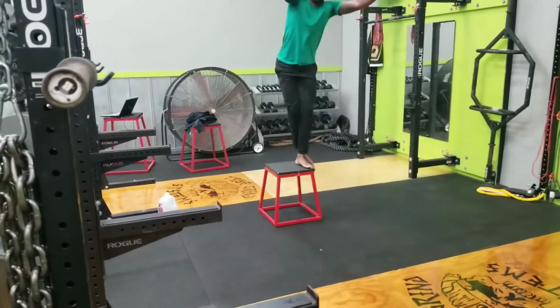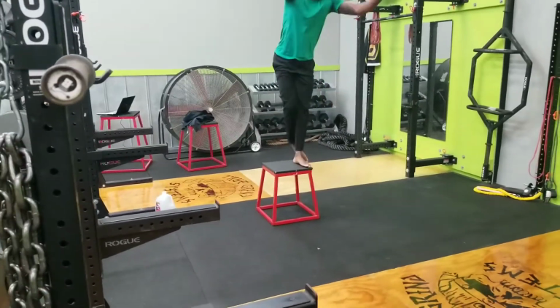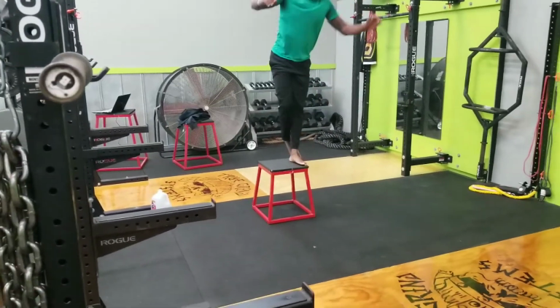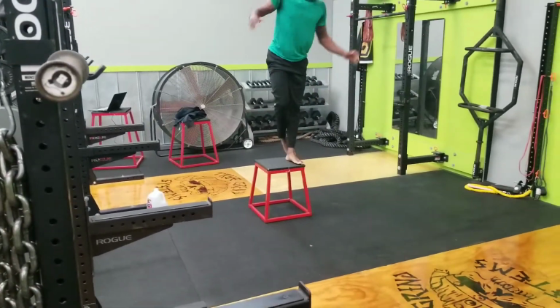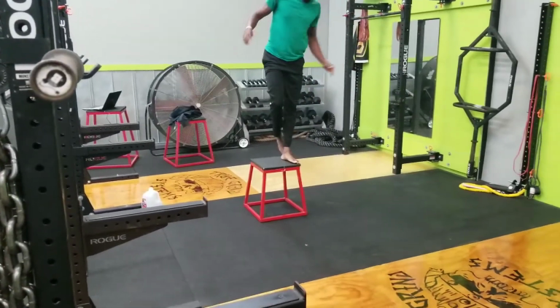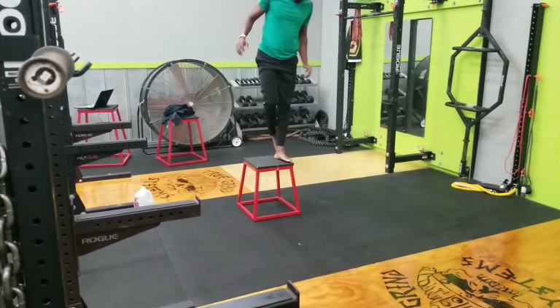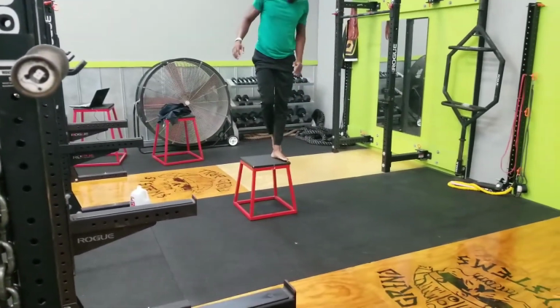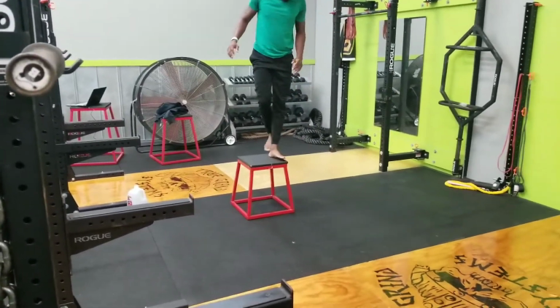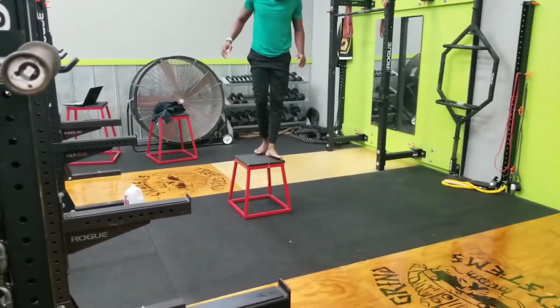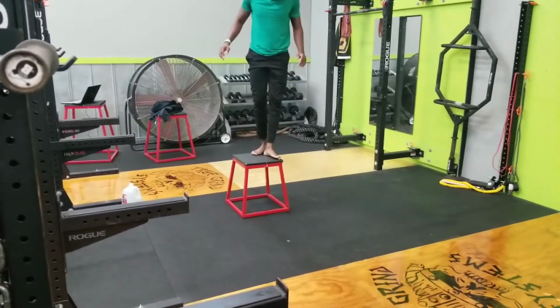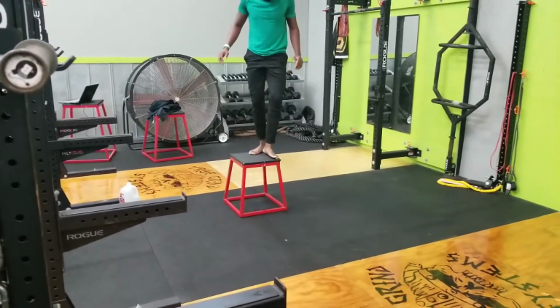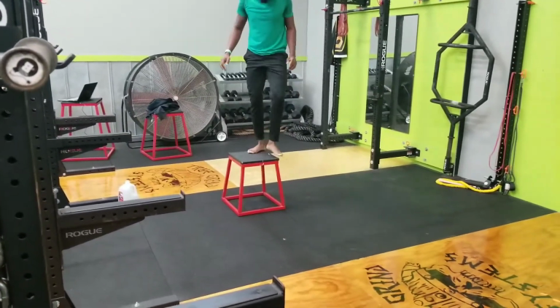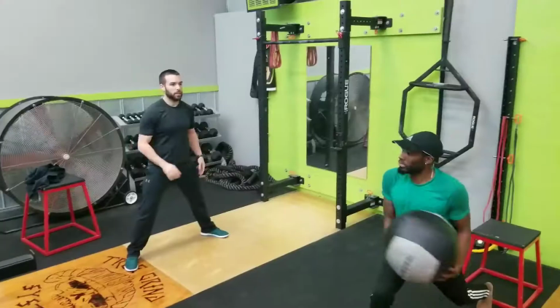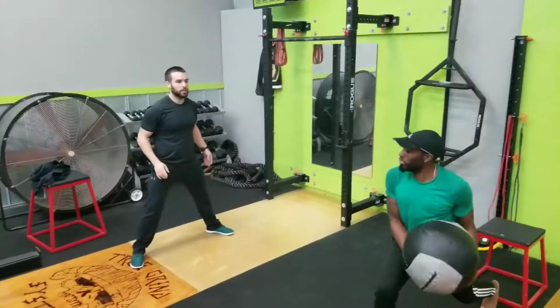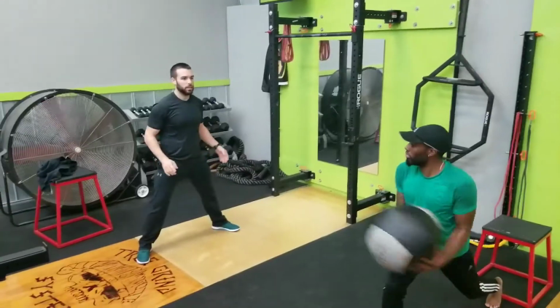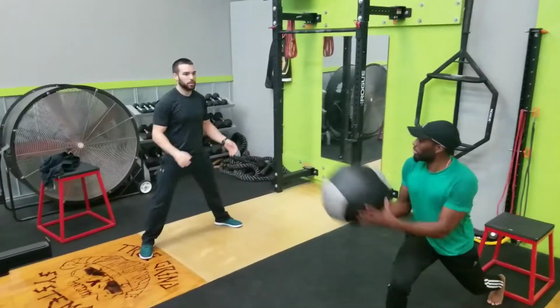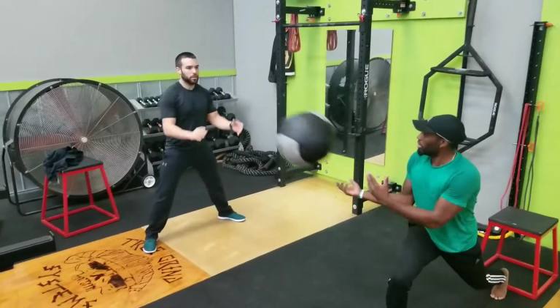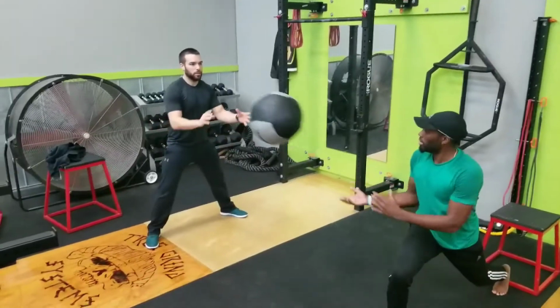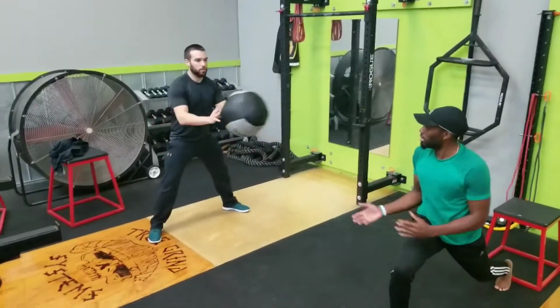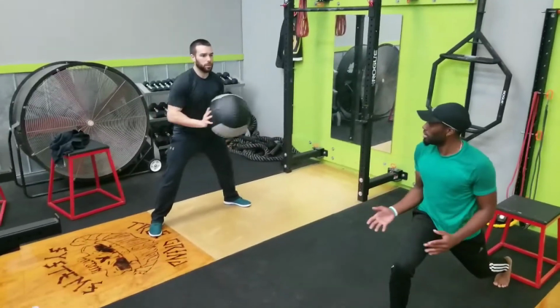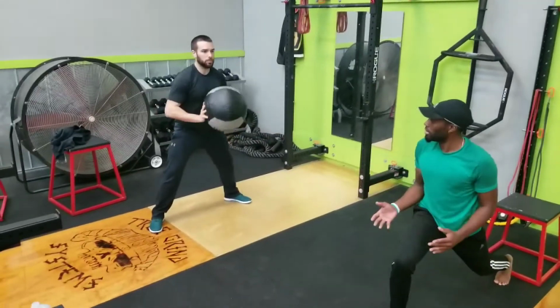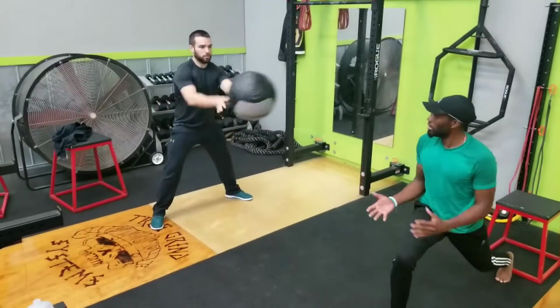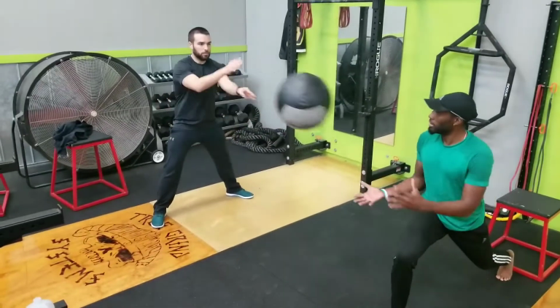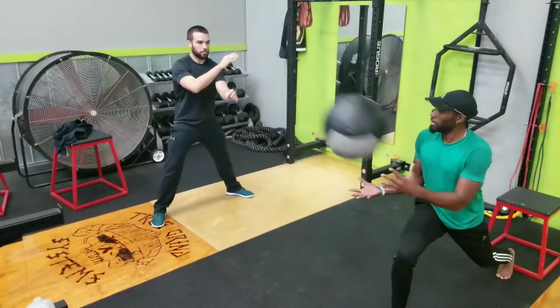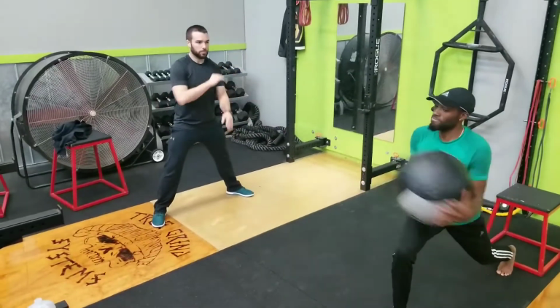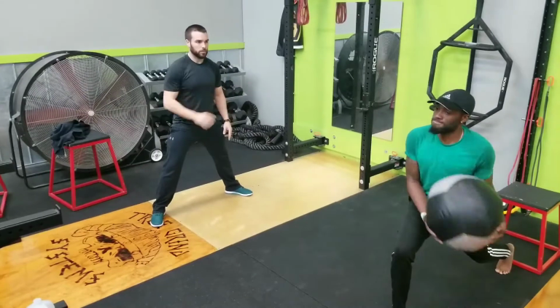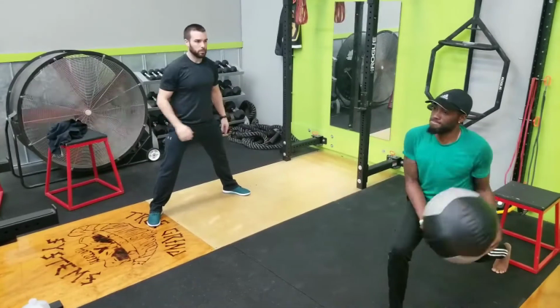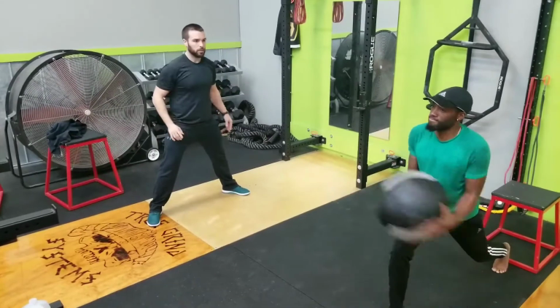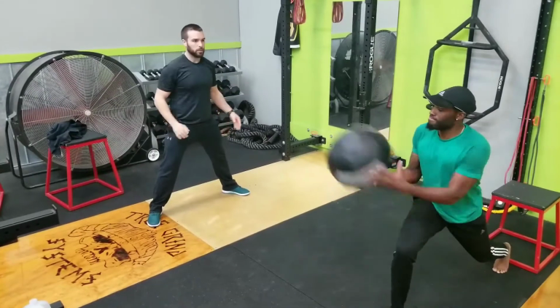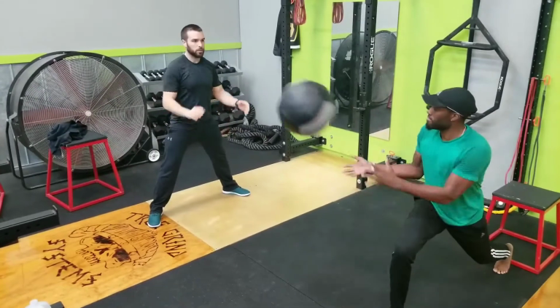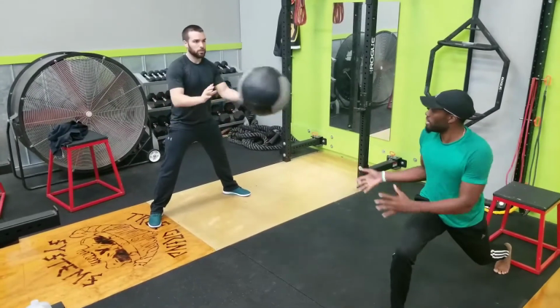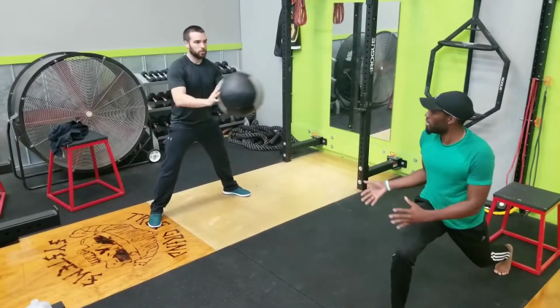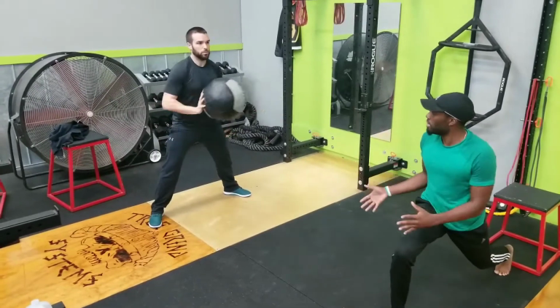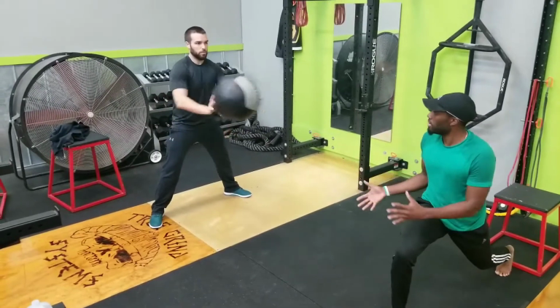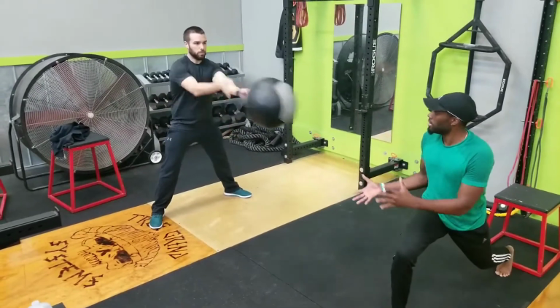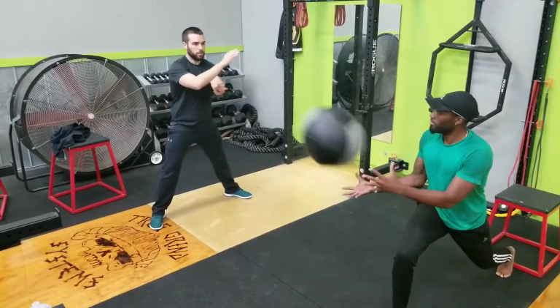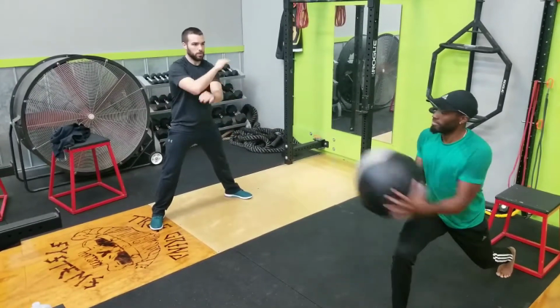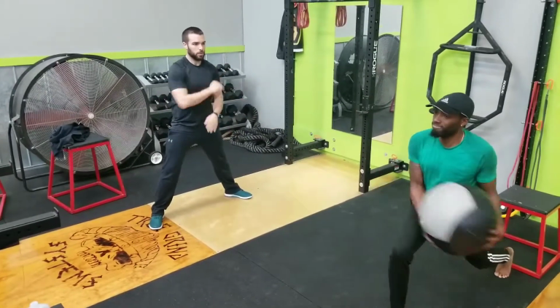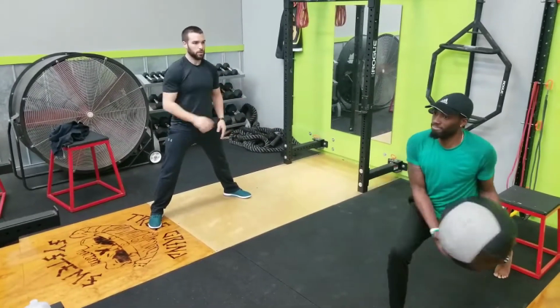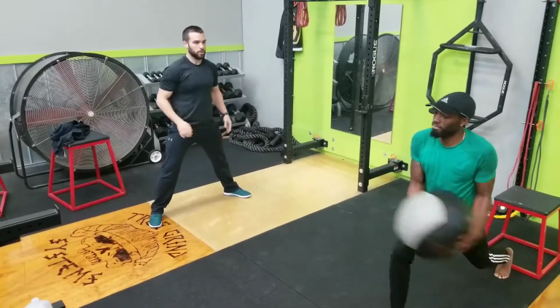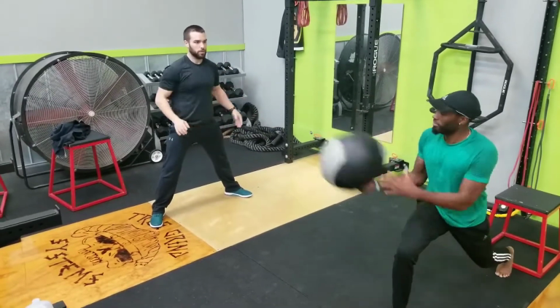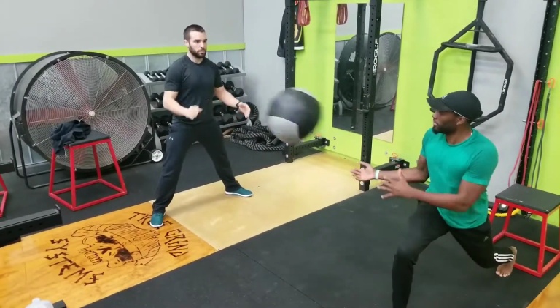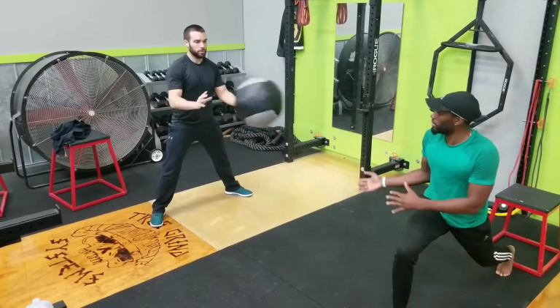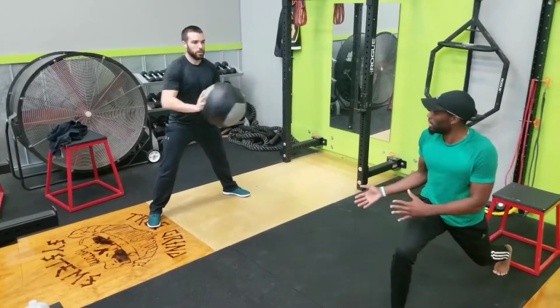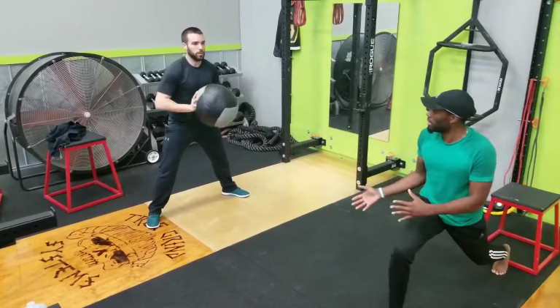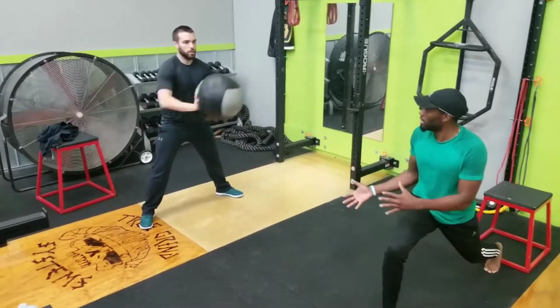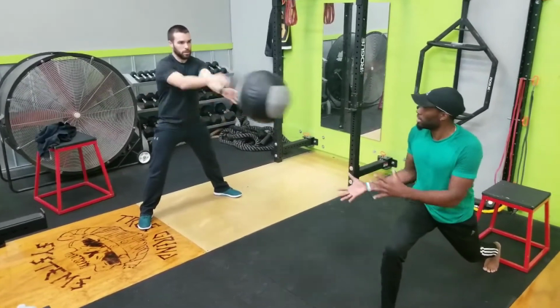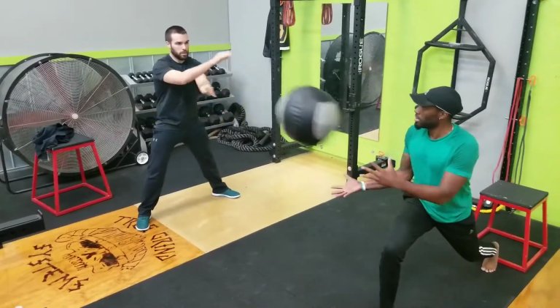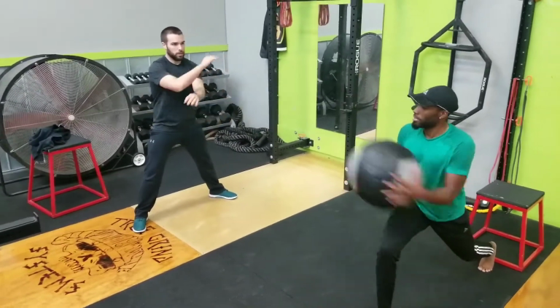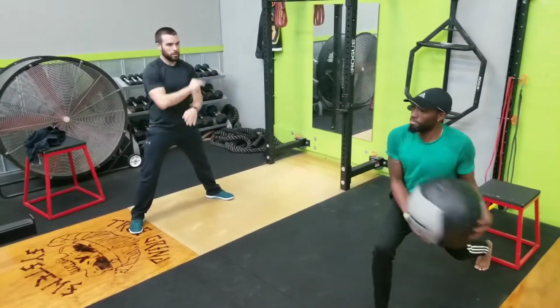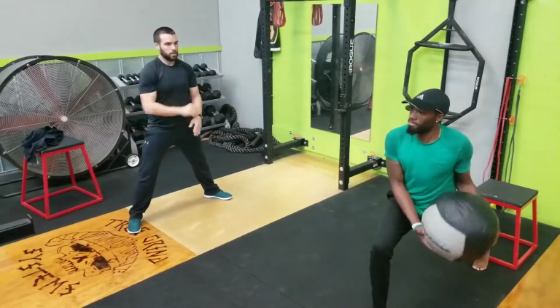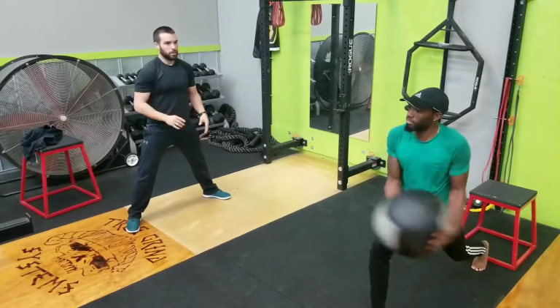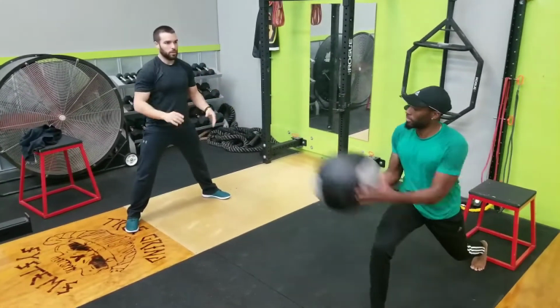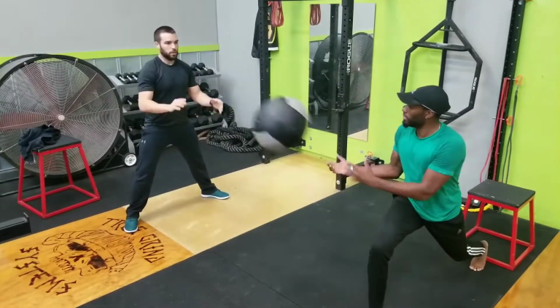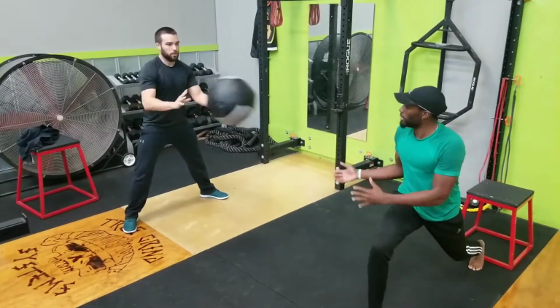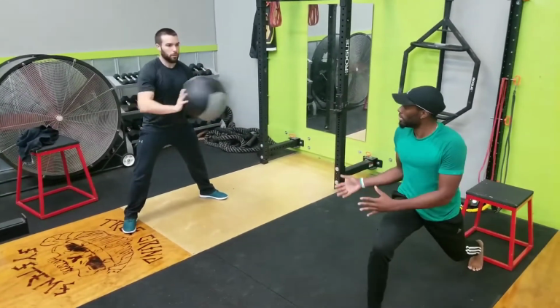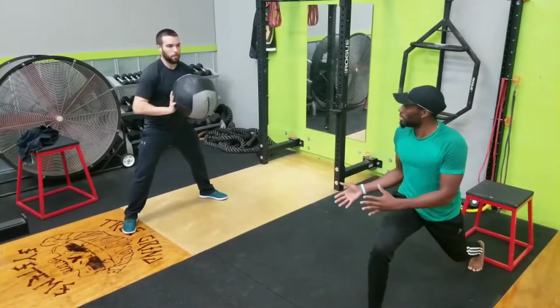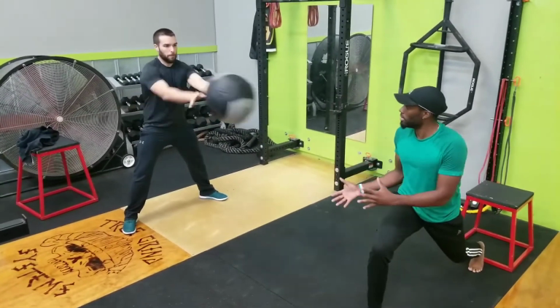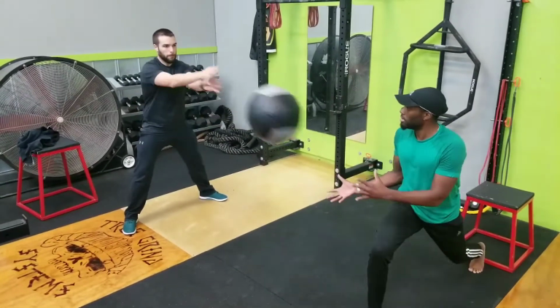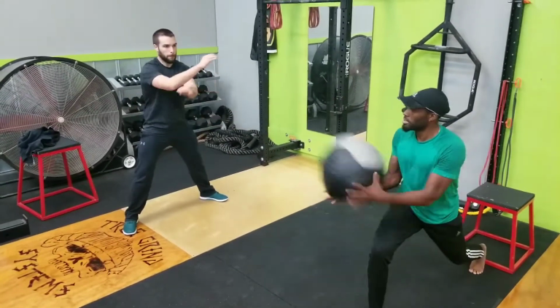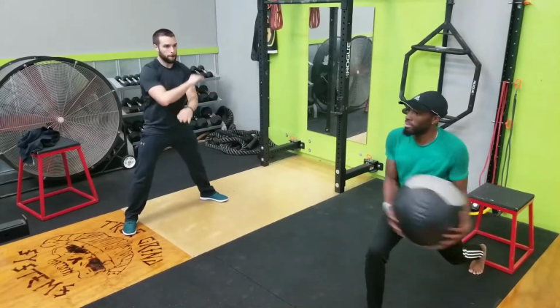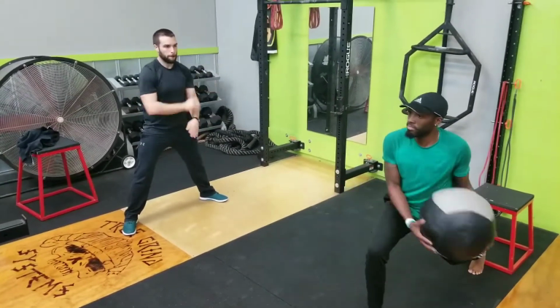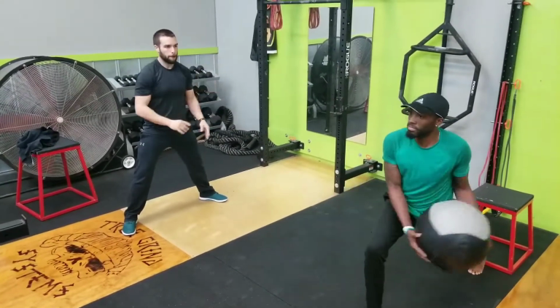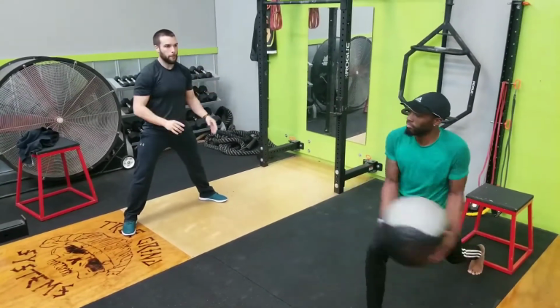Working some med ball work where you really have to fight to stabilize. And that's about it — thank you guys so much for watching. If you have any questions, please let me know in the comments.